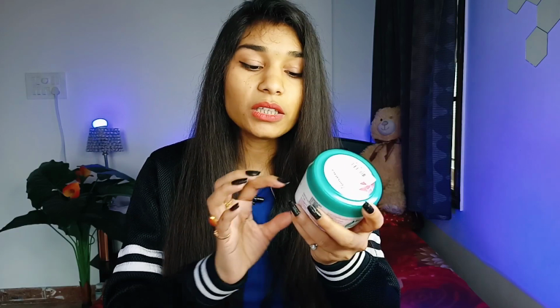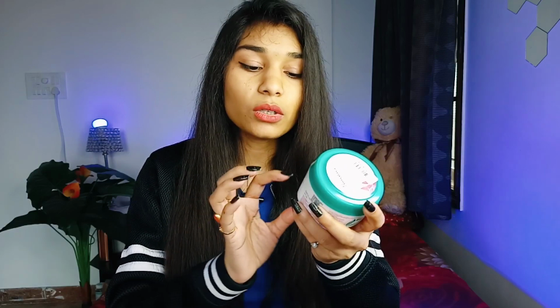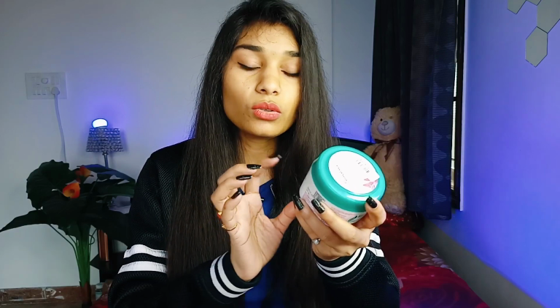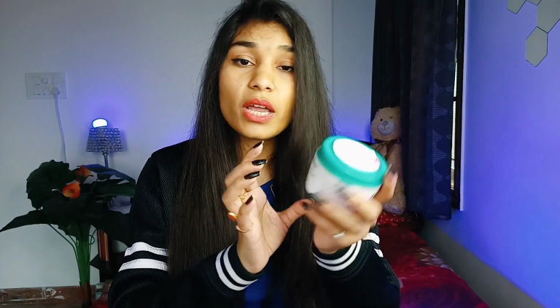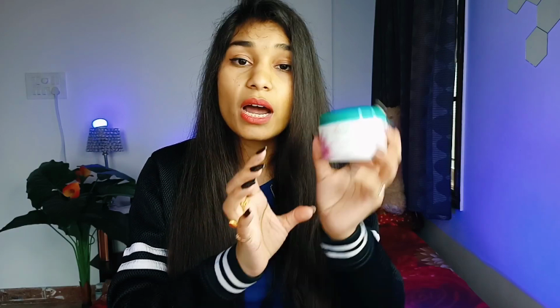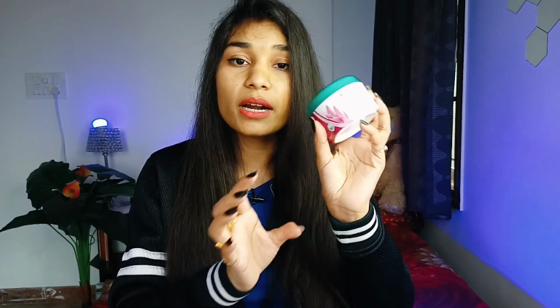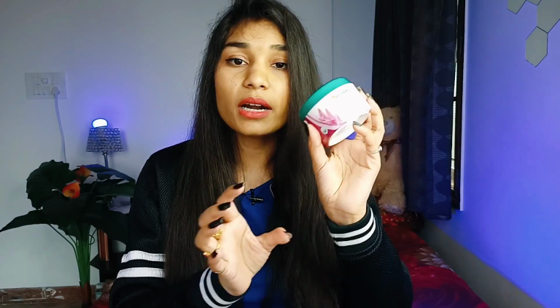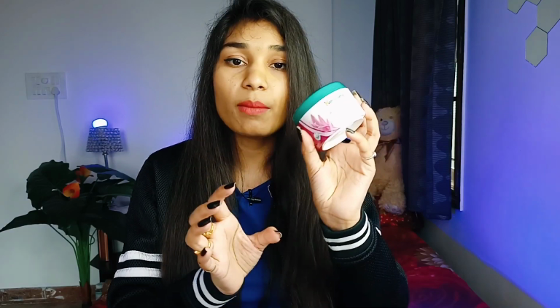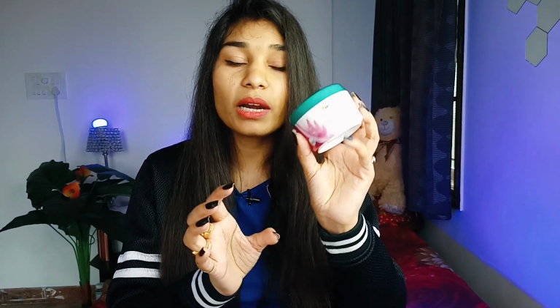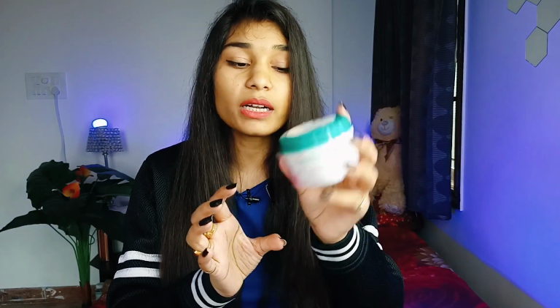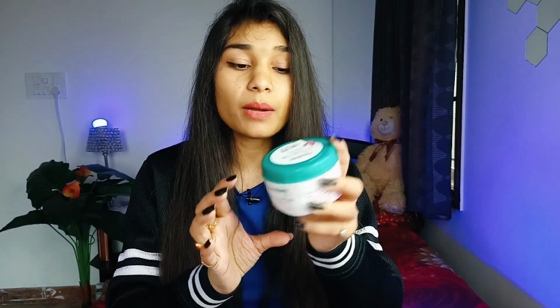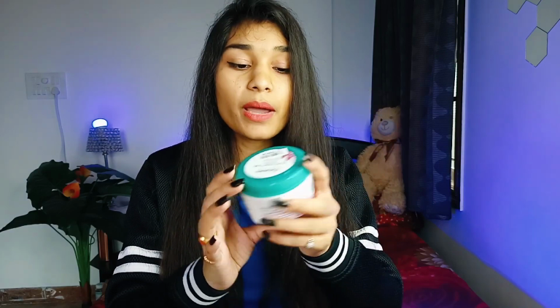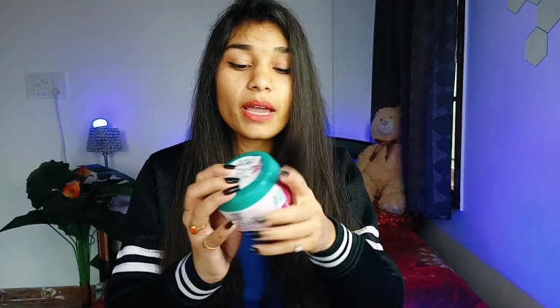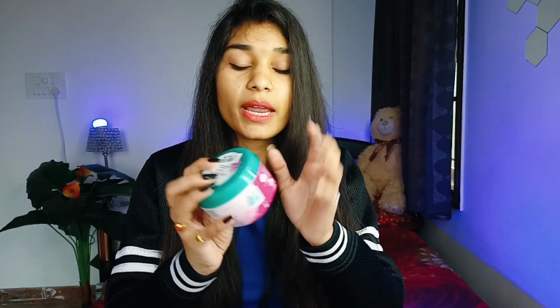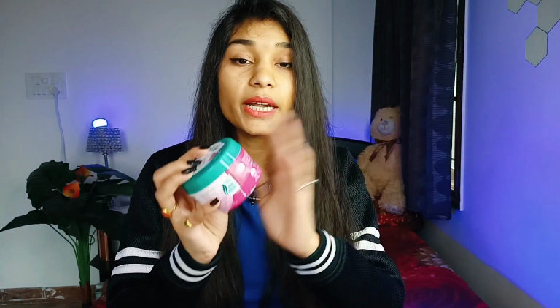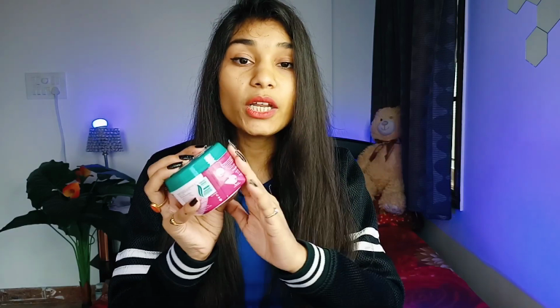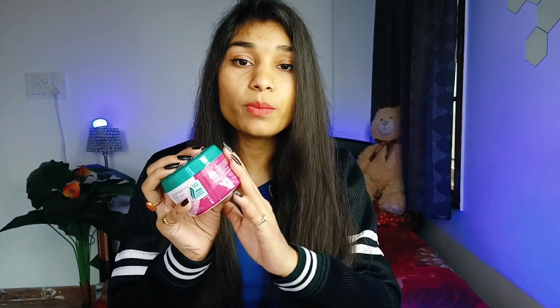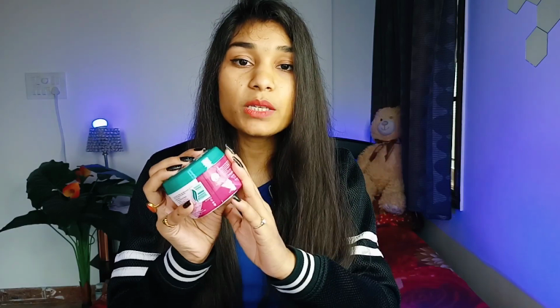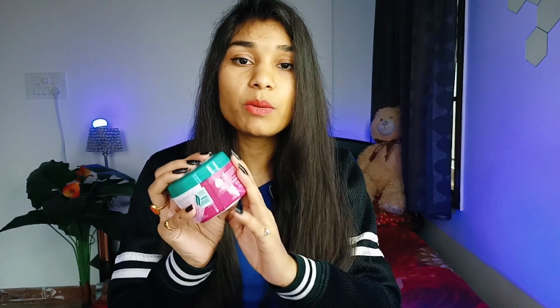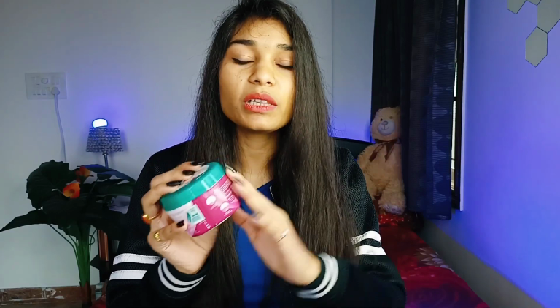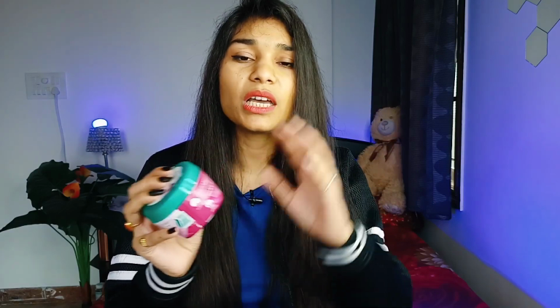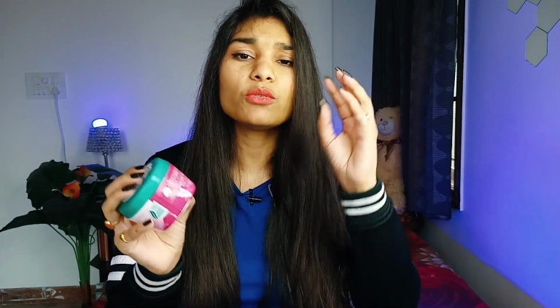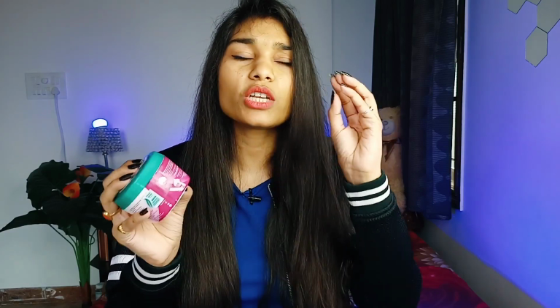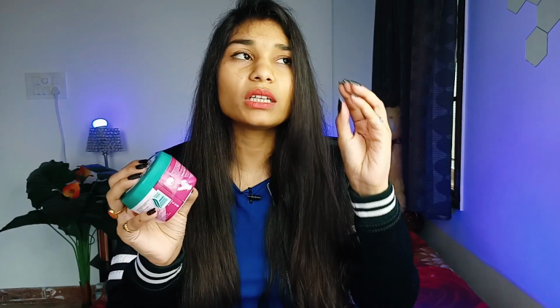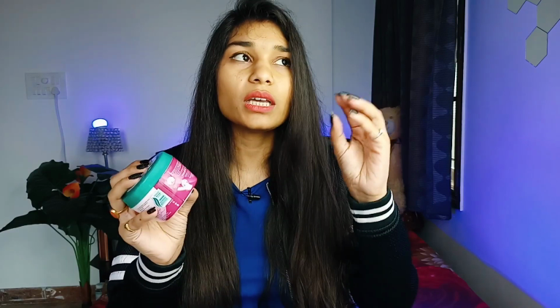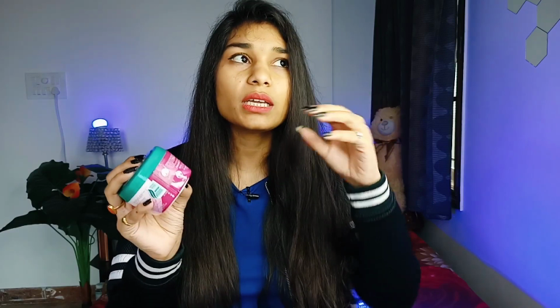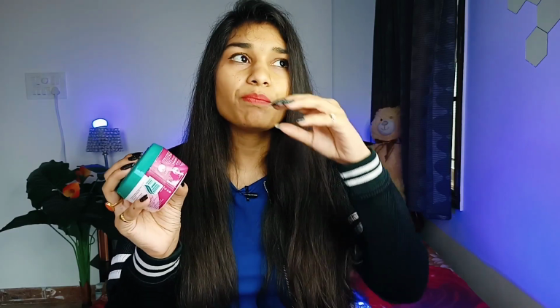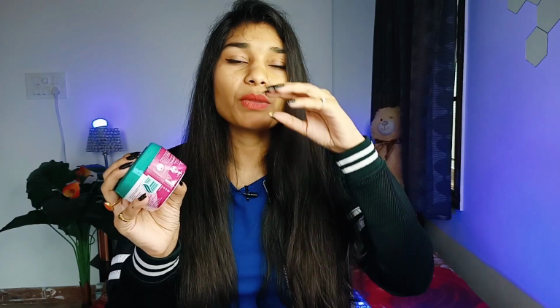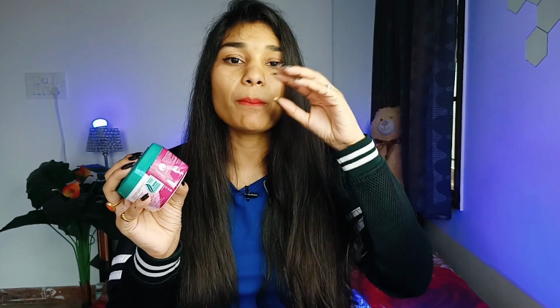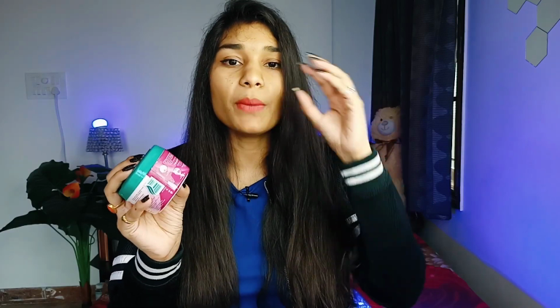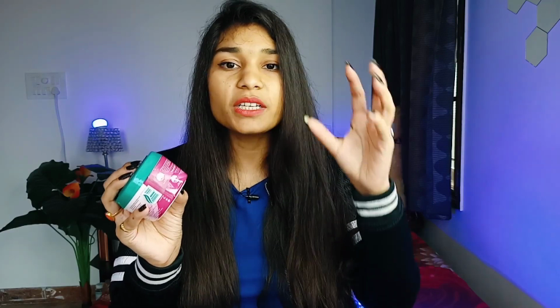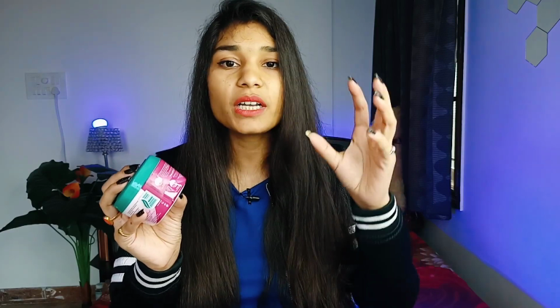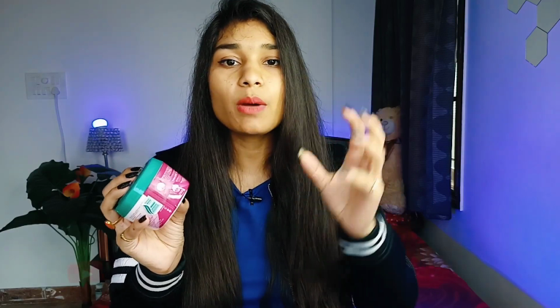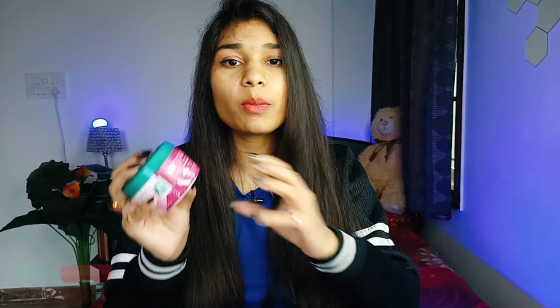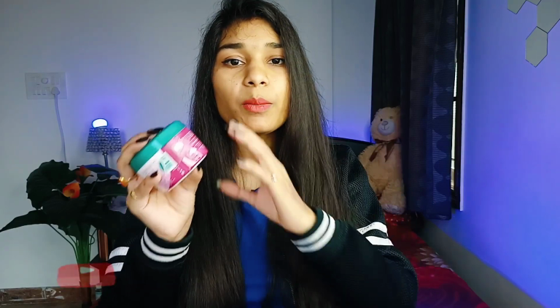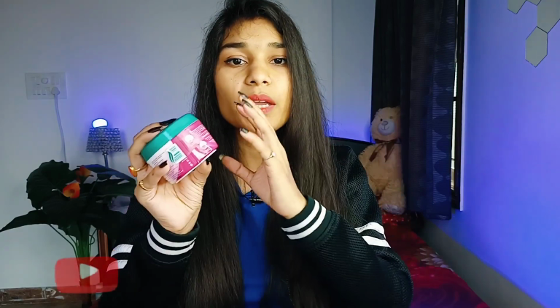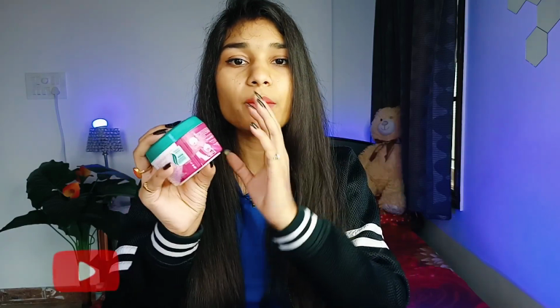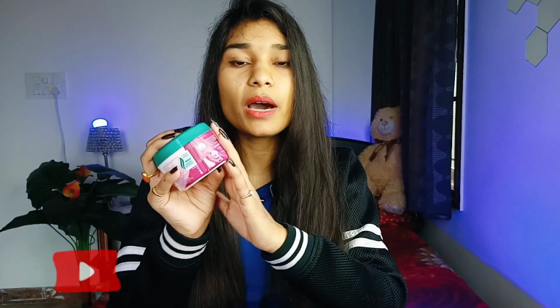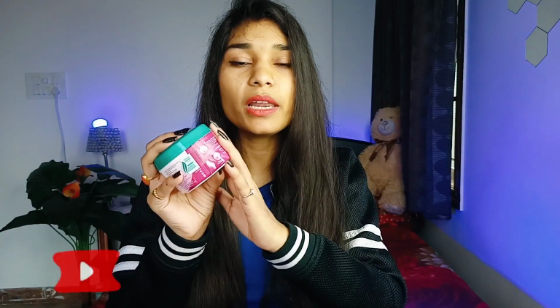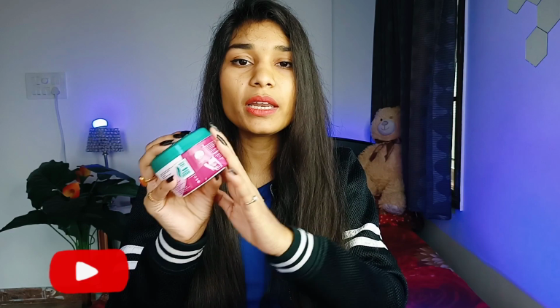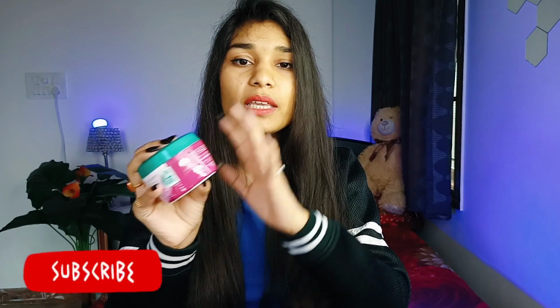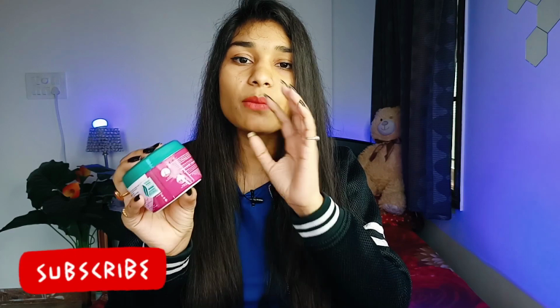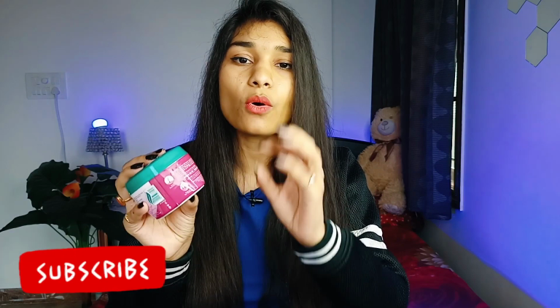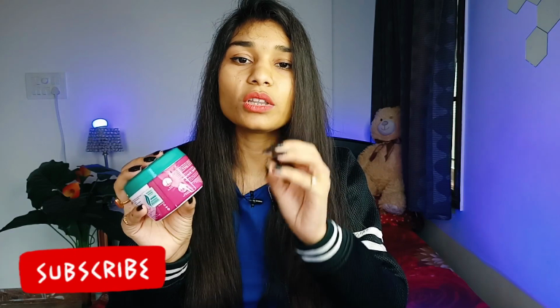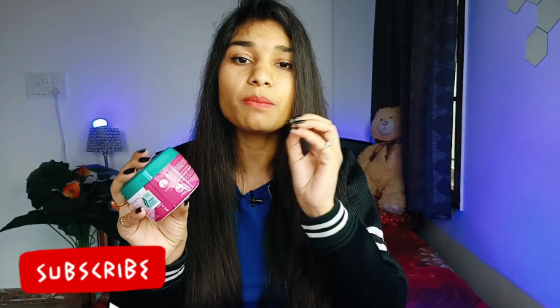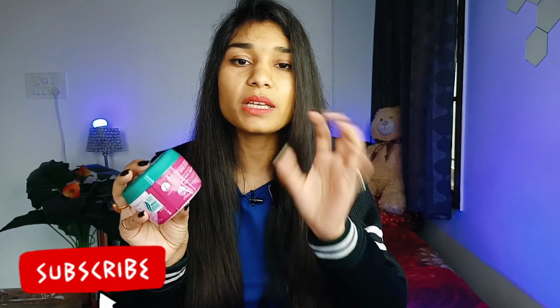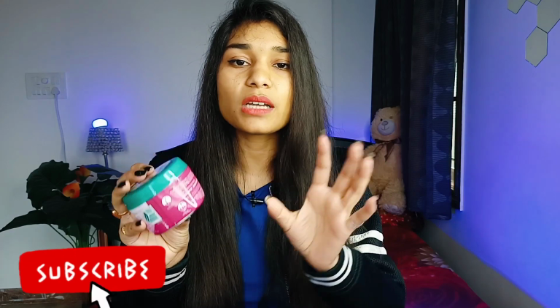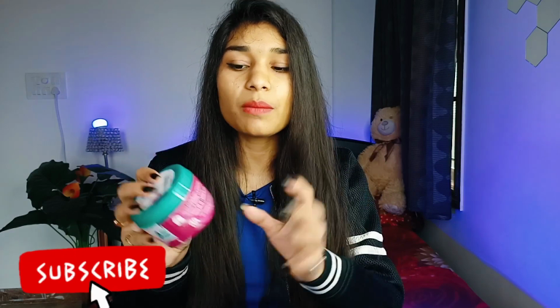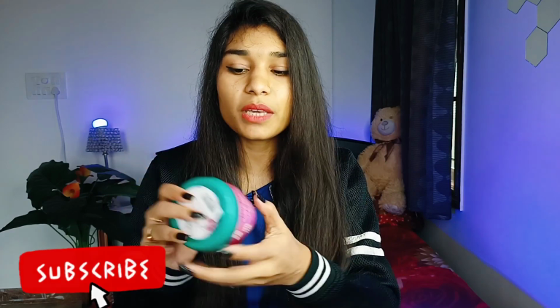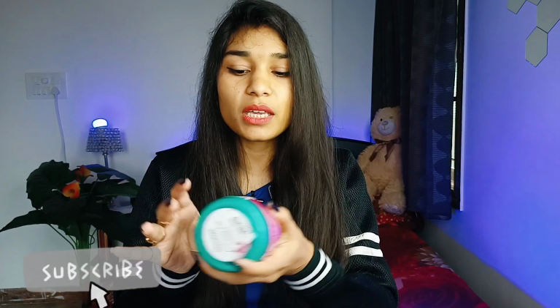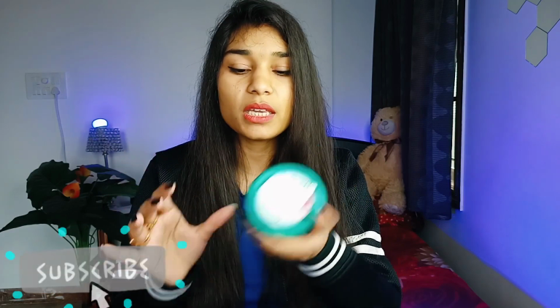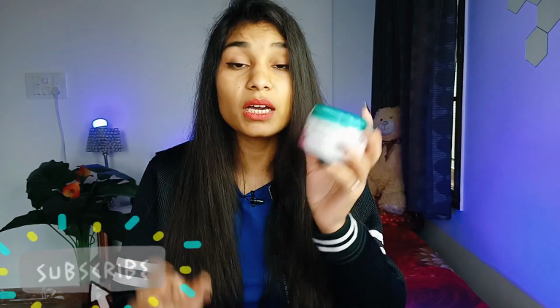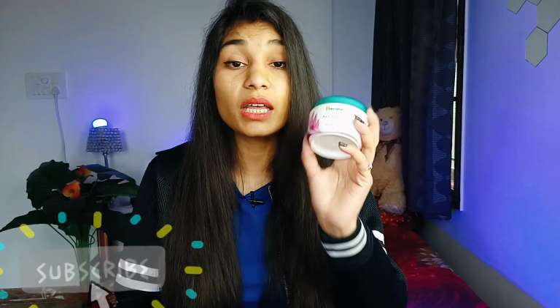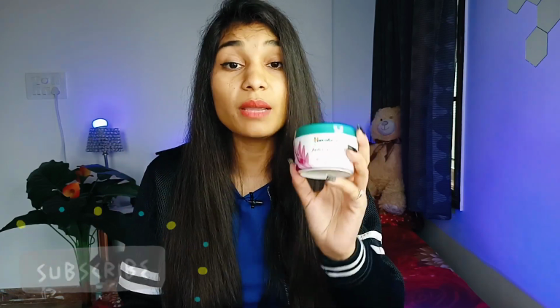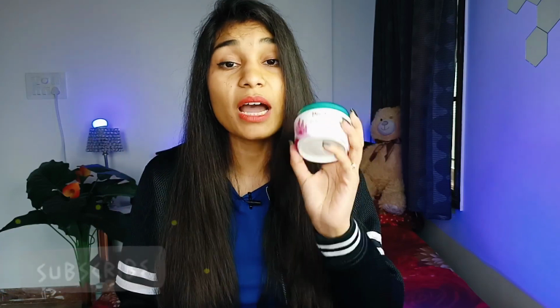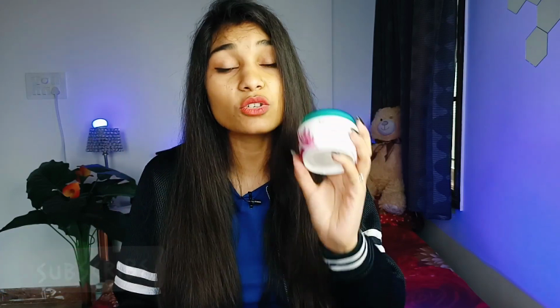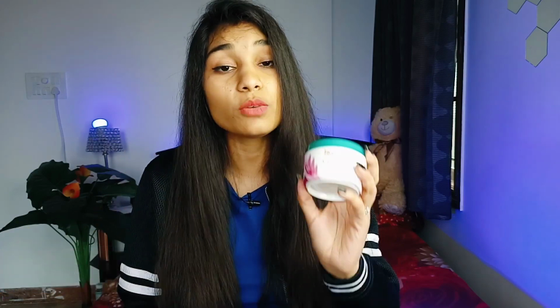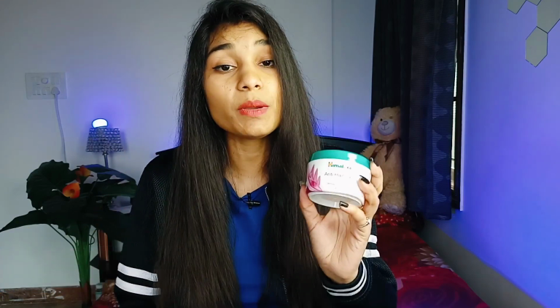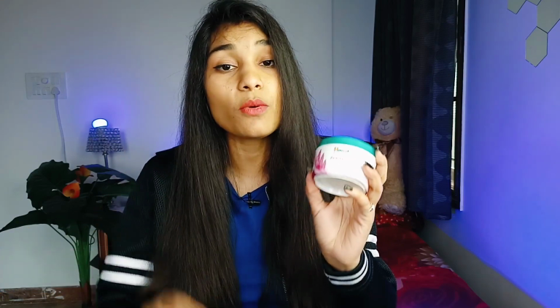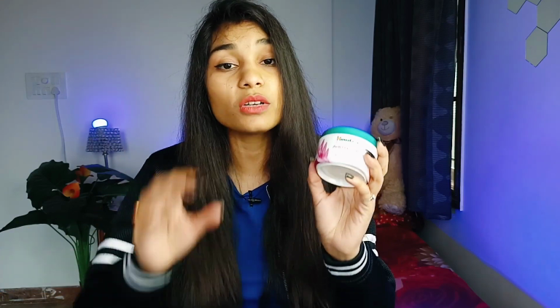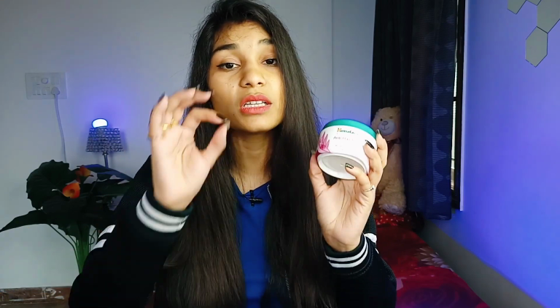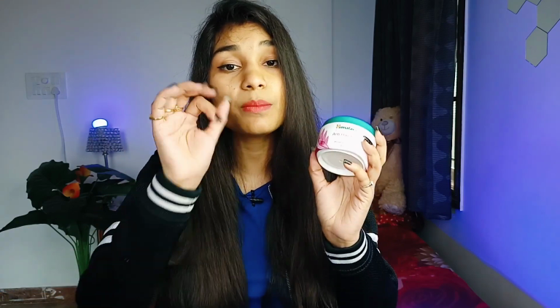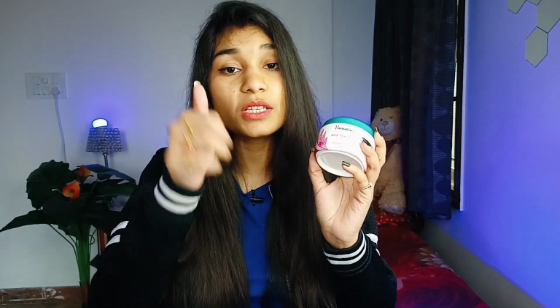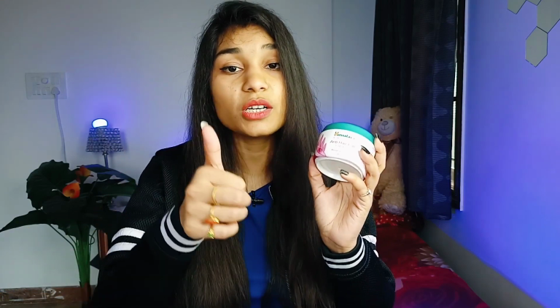Talking about quantity, this is a 100ml tub and it is 80 rupees. In terms of budget, I think Himalaya has done very well — this cream is very much within budget.